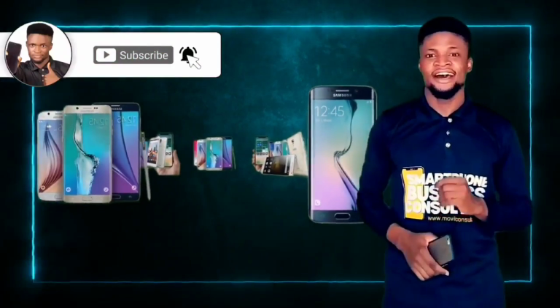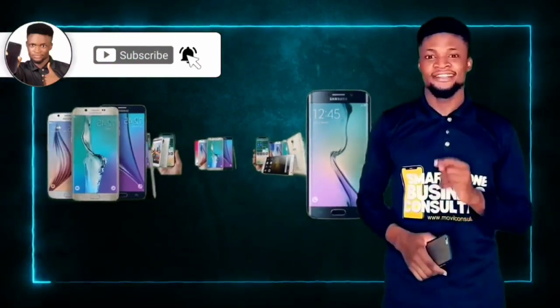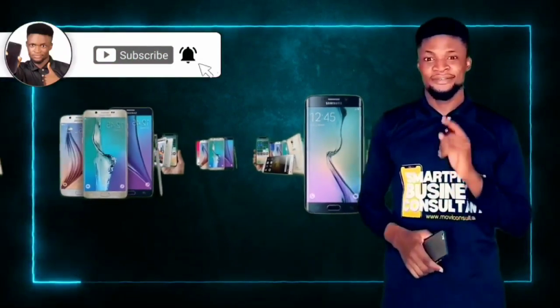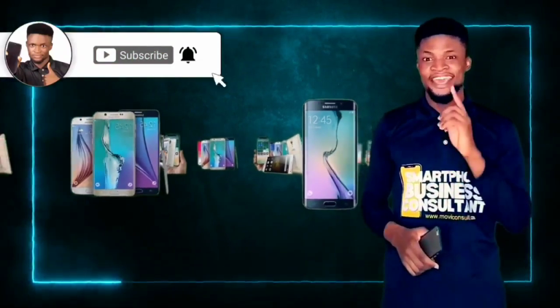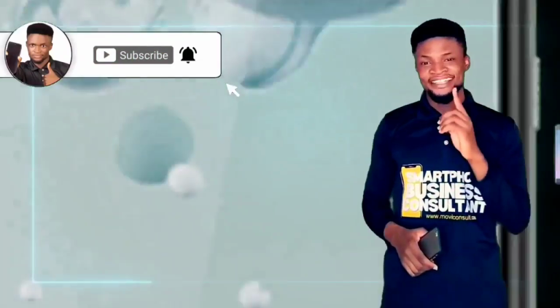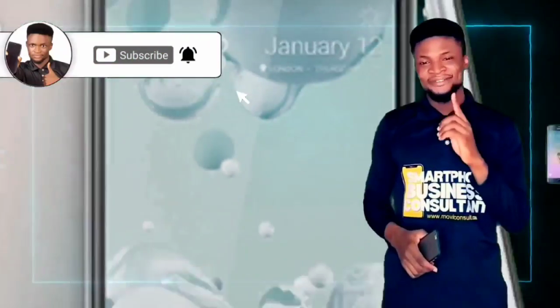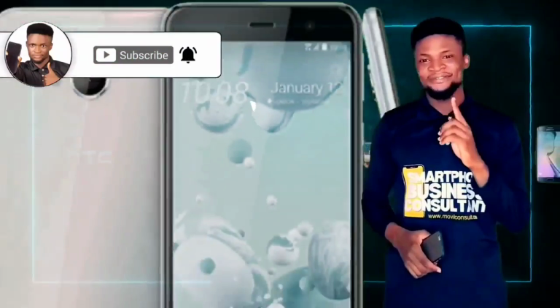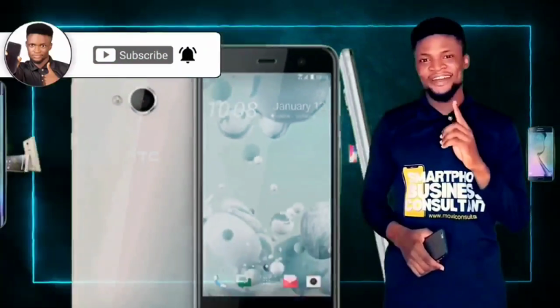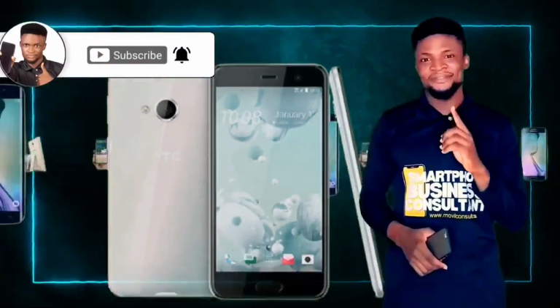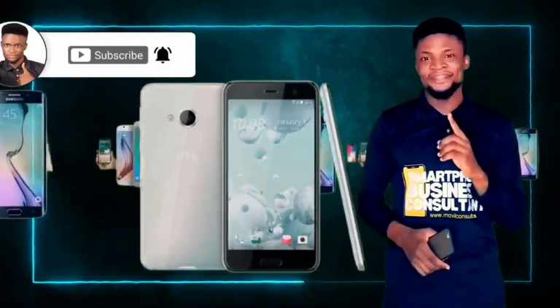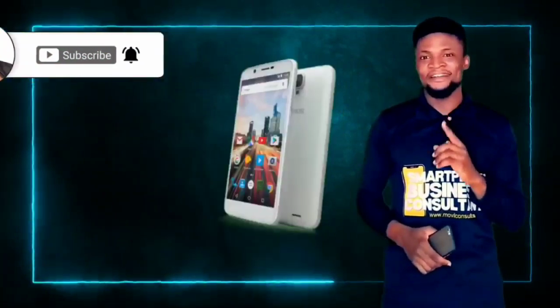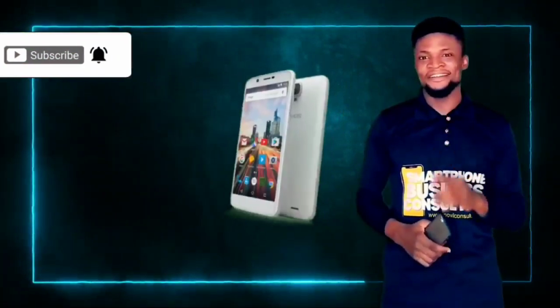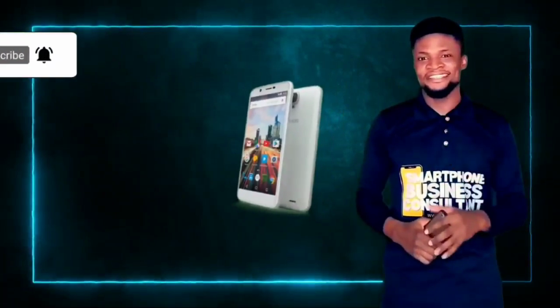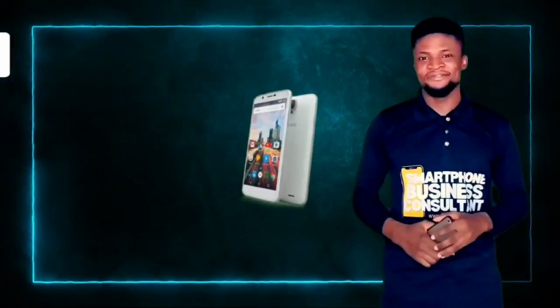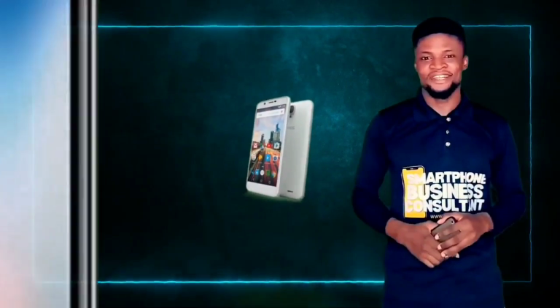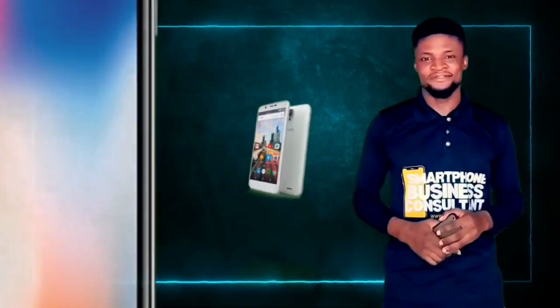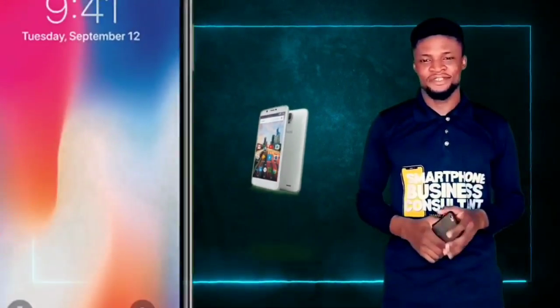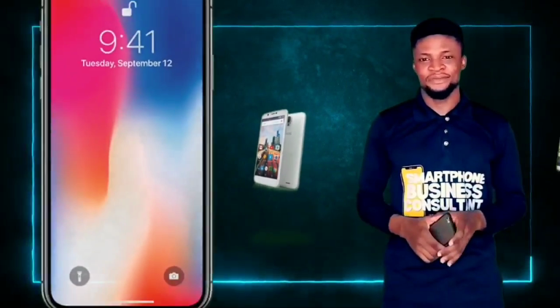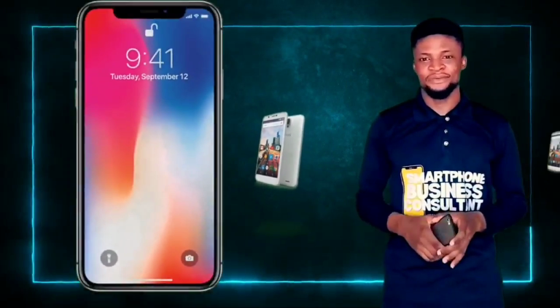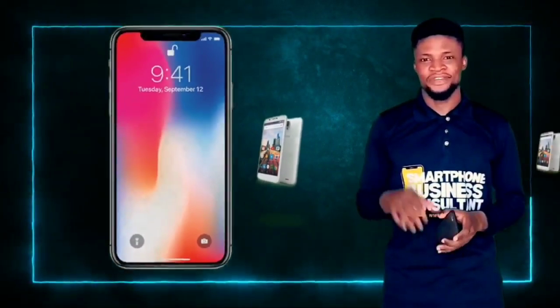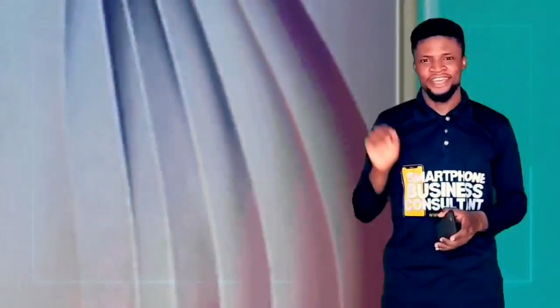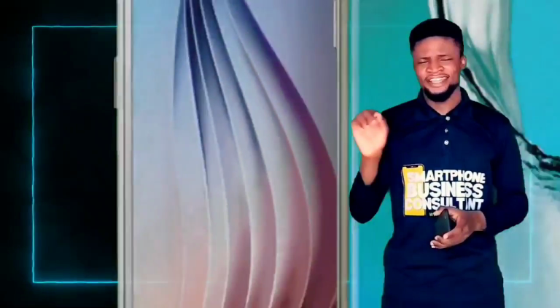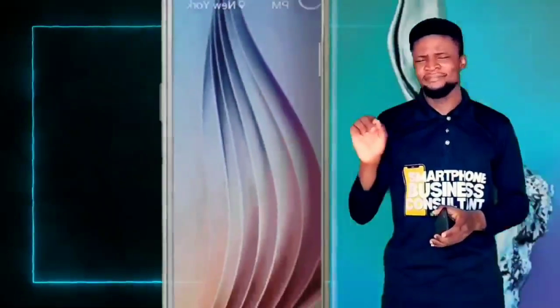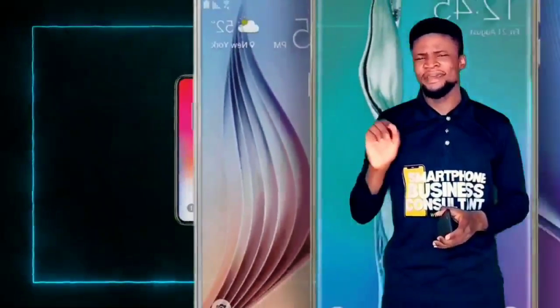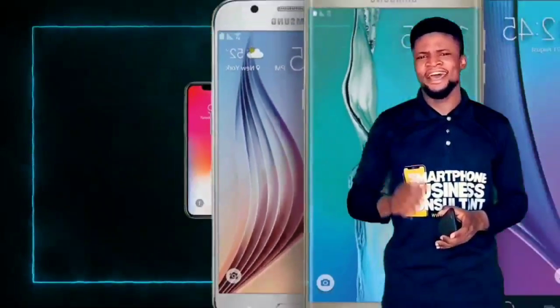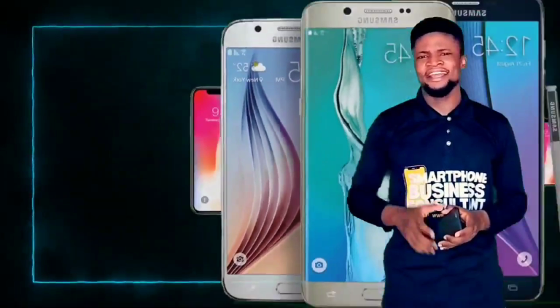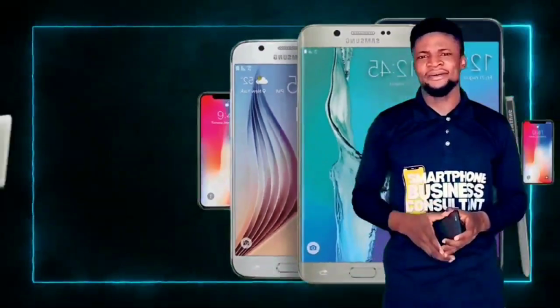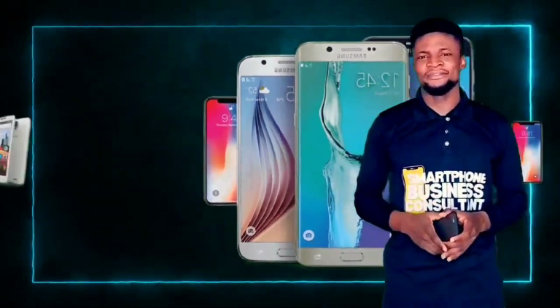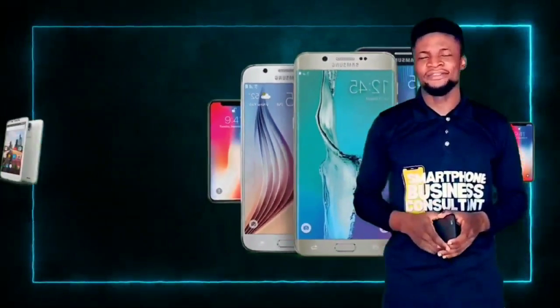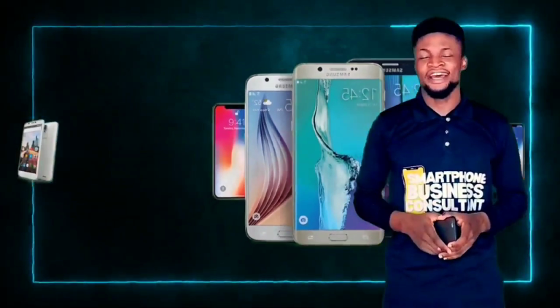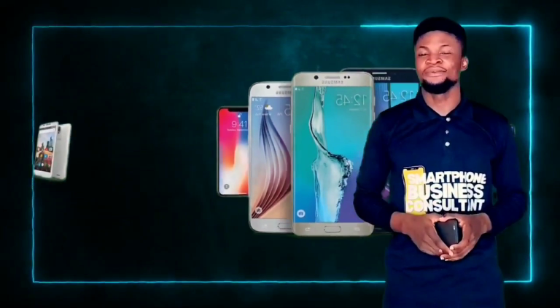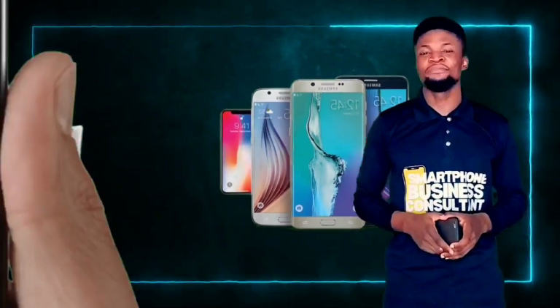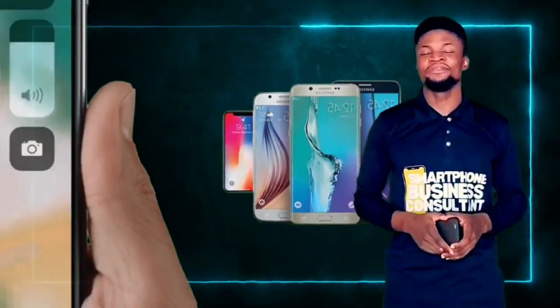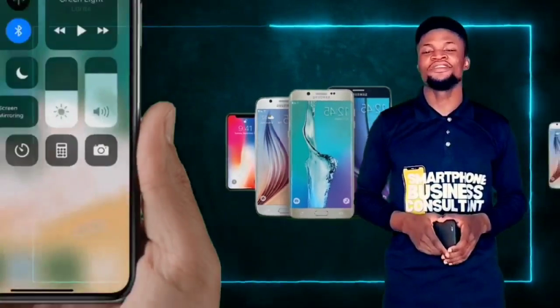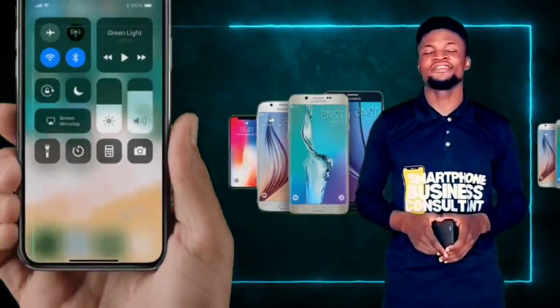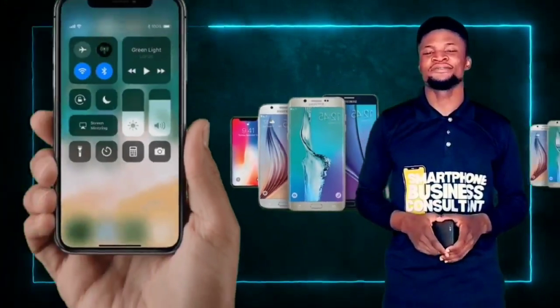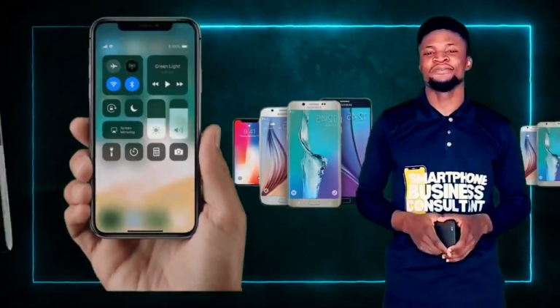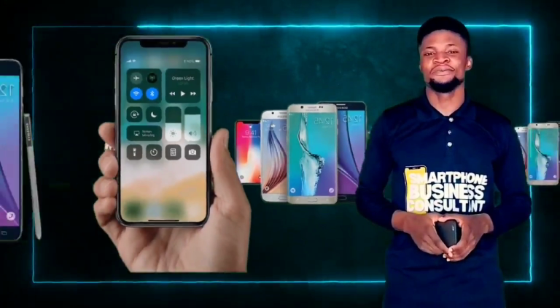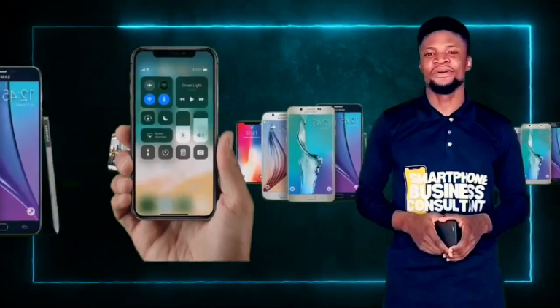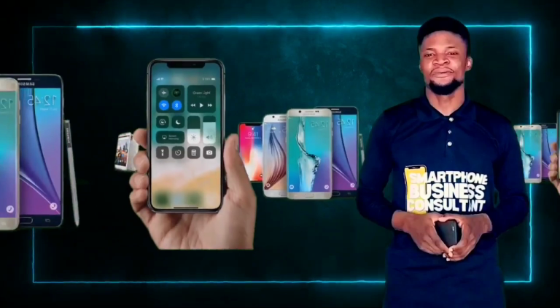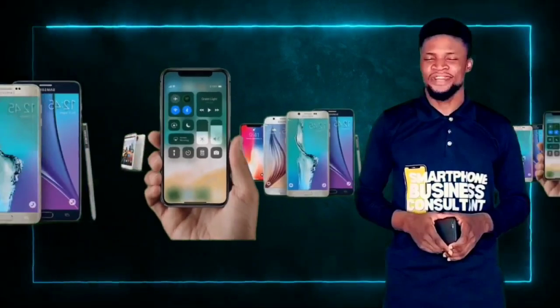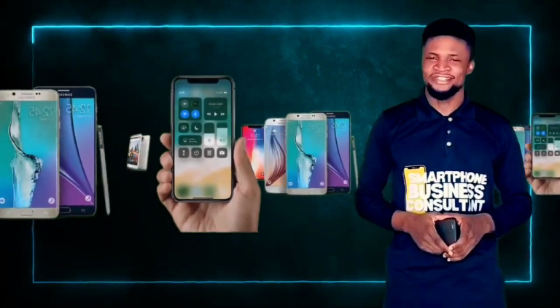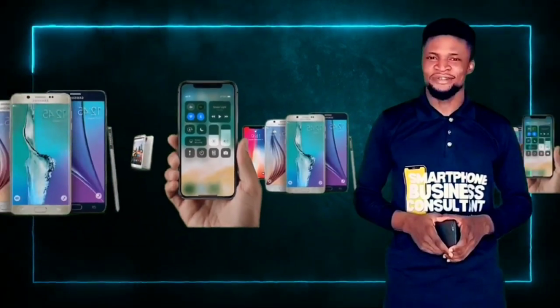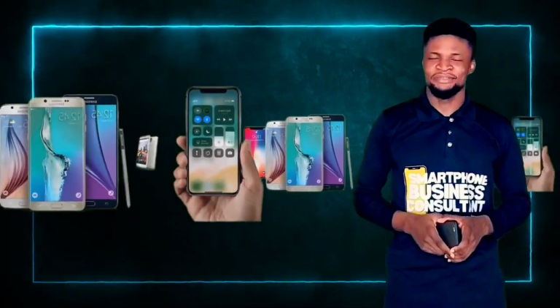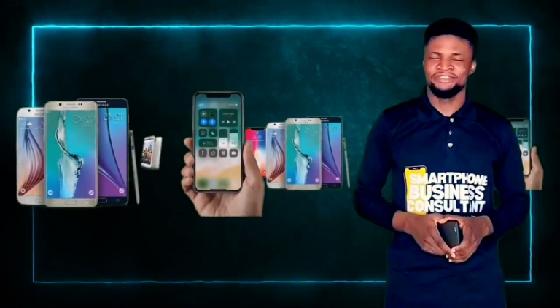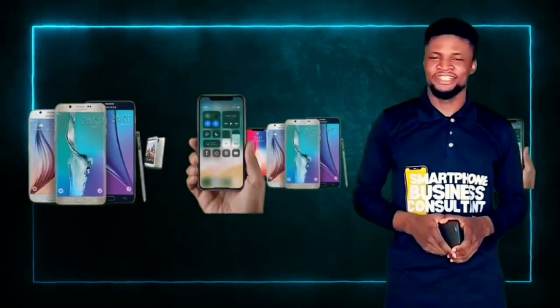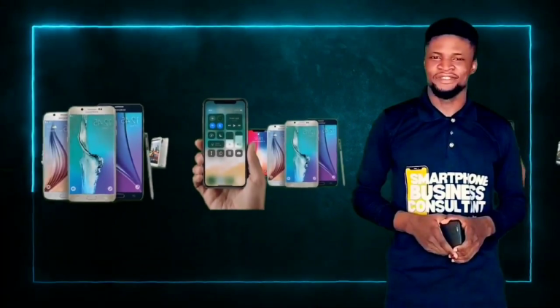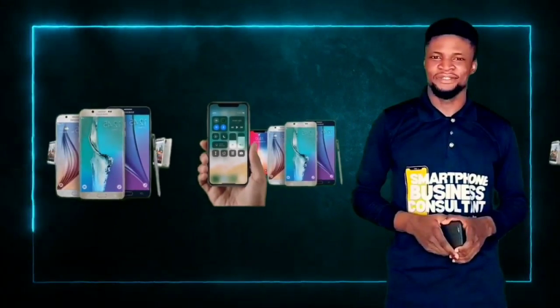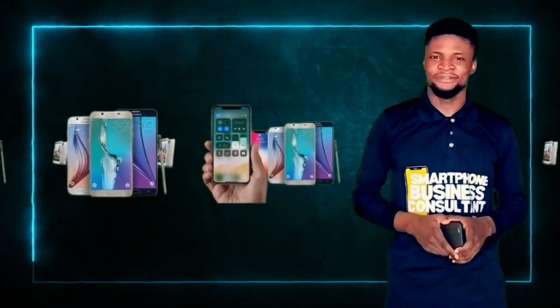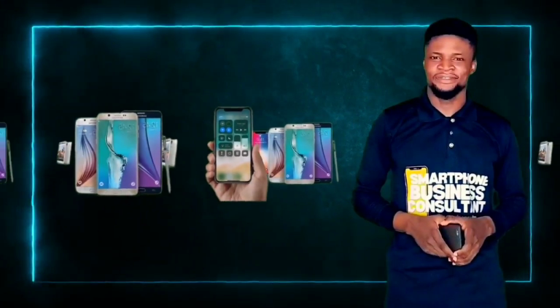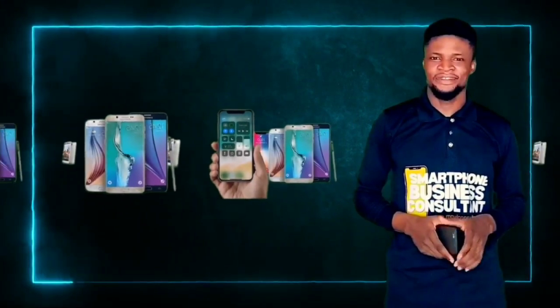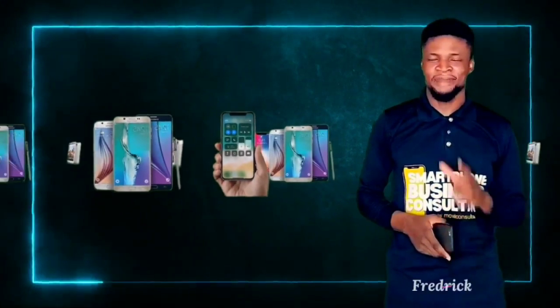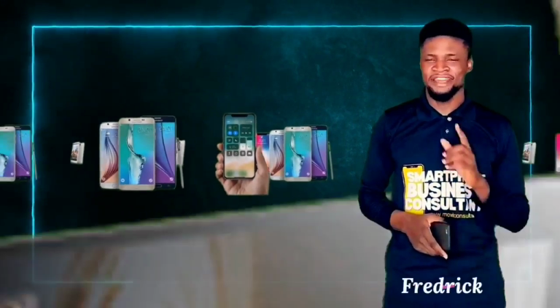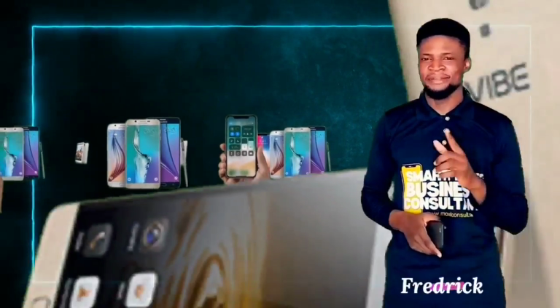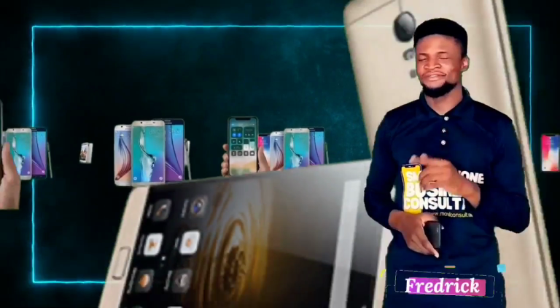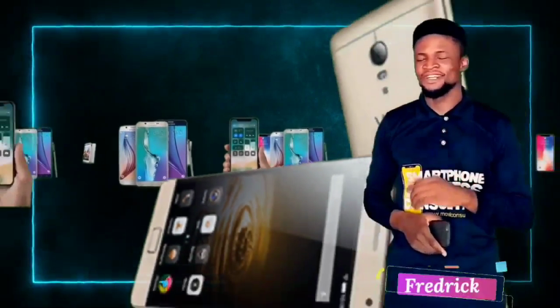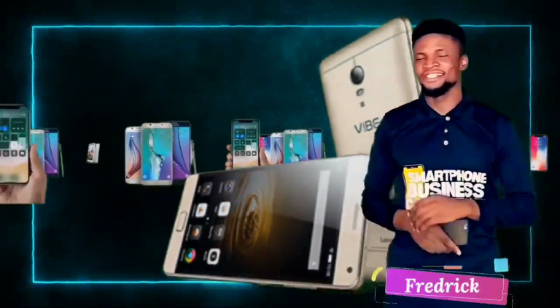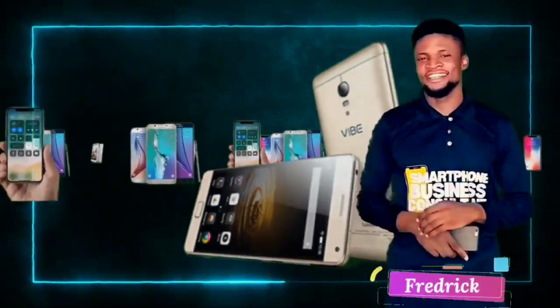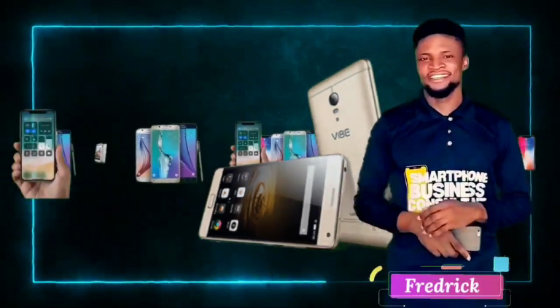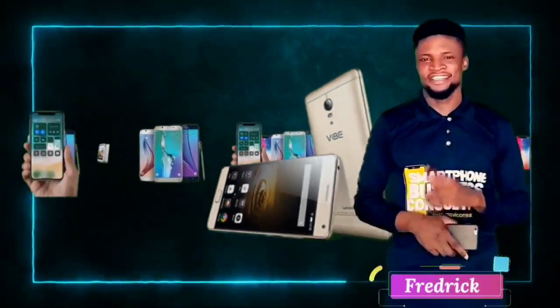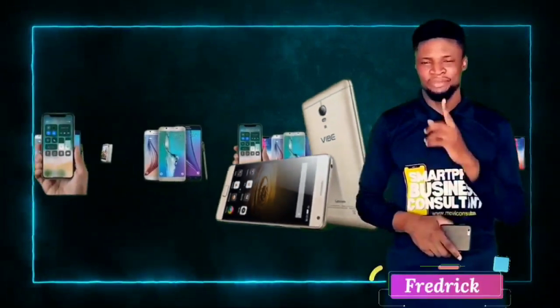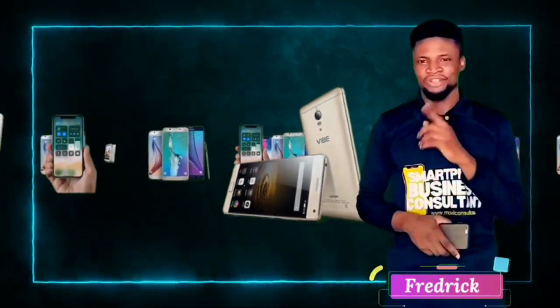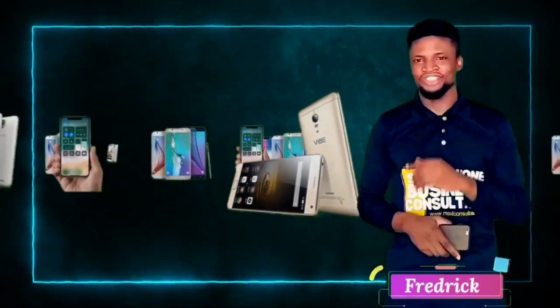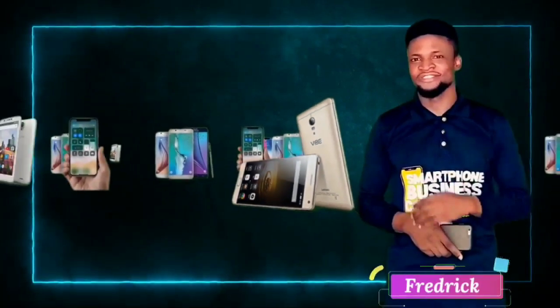And to get notified when I release a fresh video, hit the bell icon and you will be first to know when I drop a fresh video. My name is Frederick, keep watching.